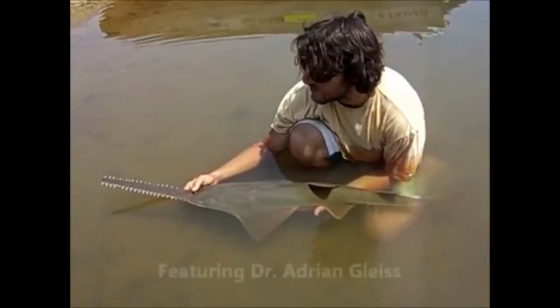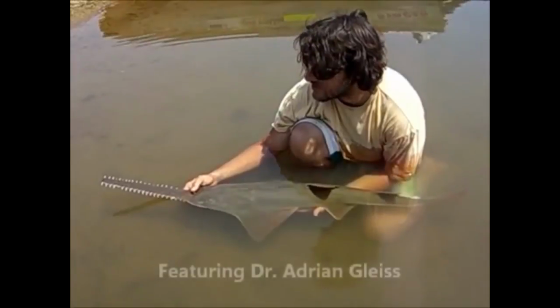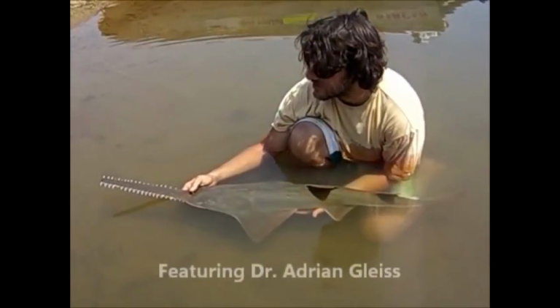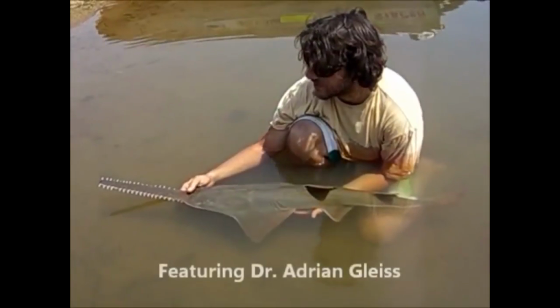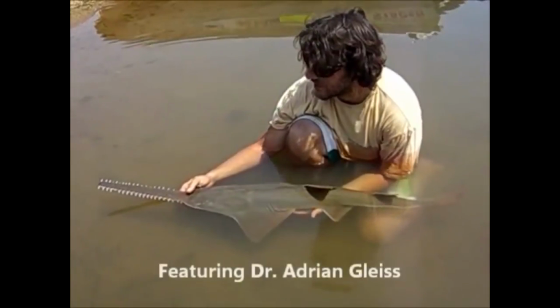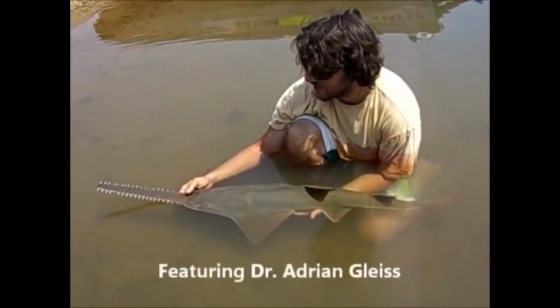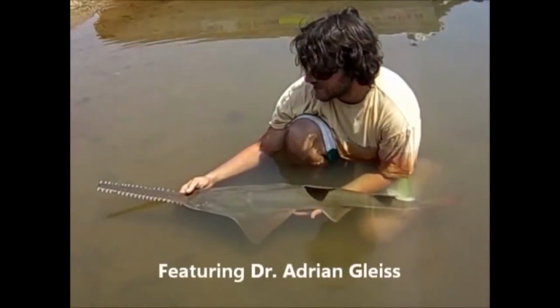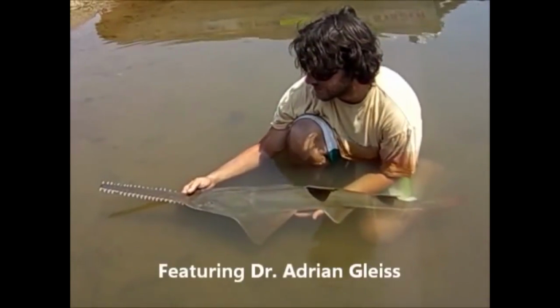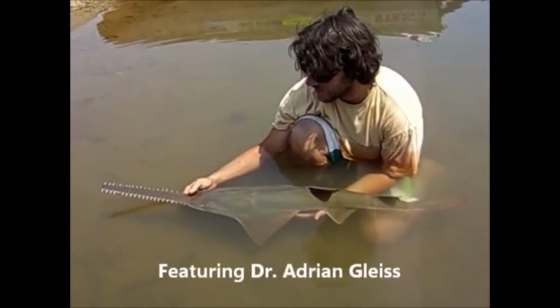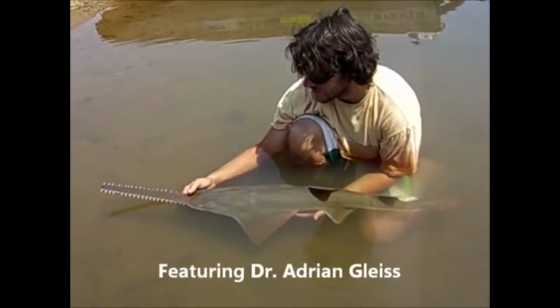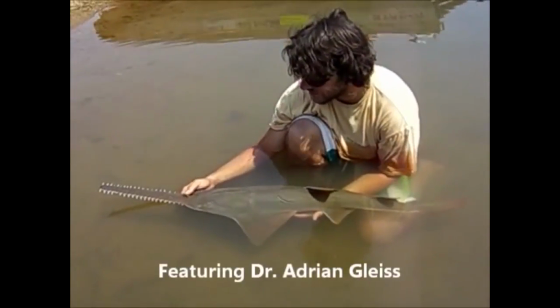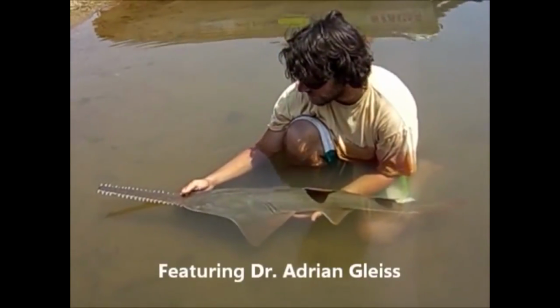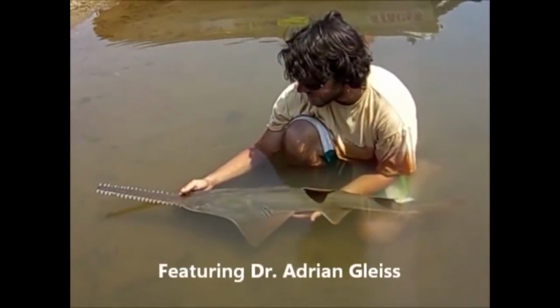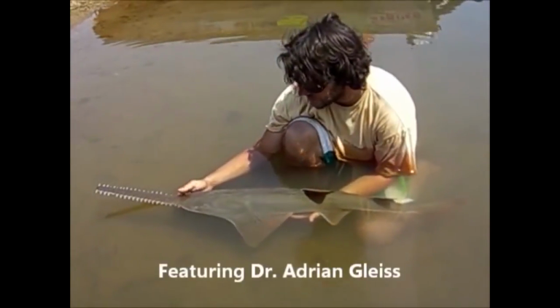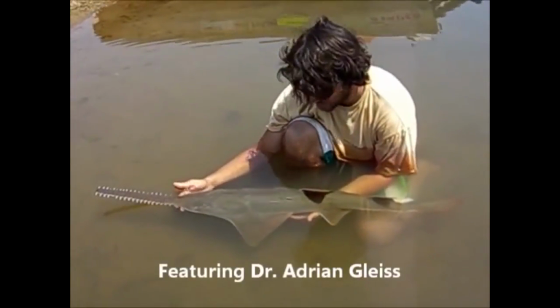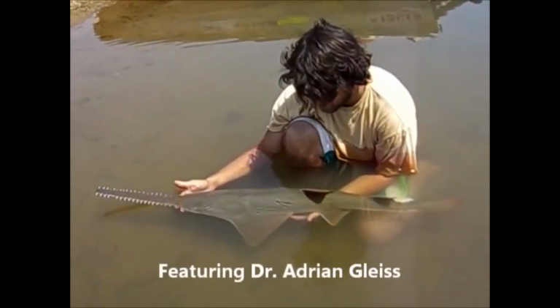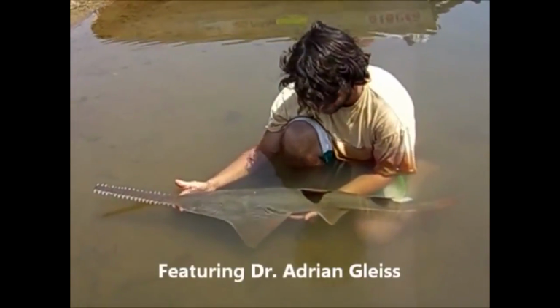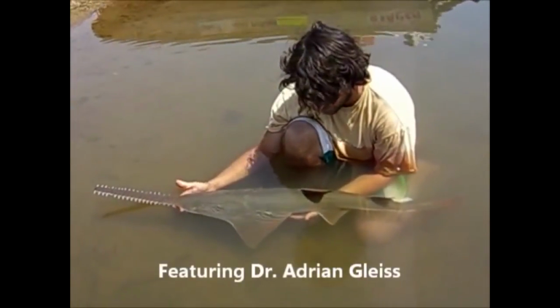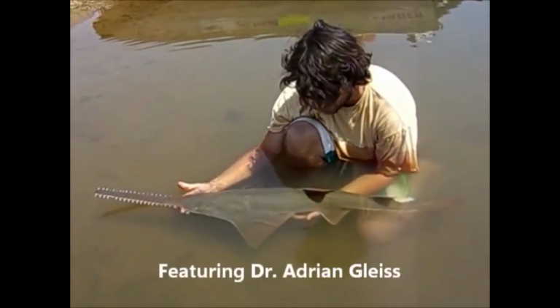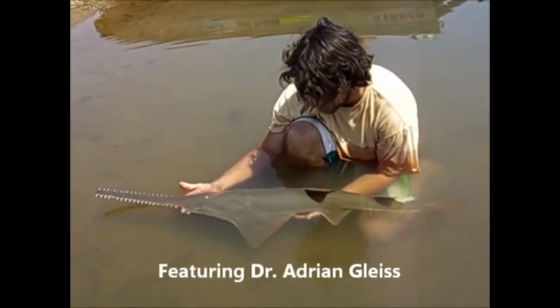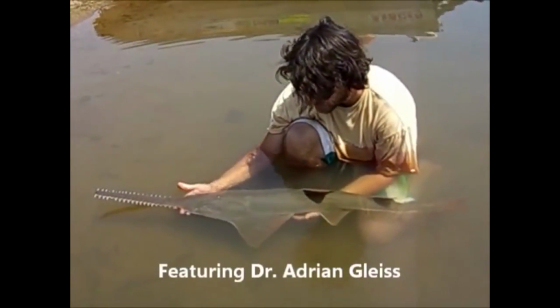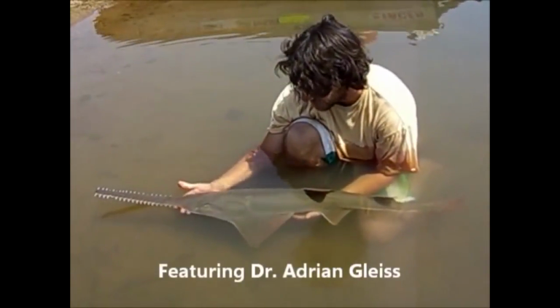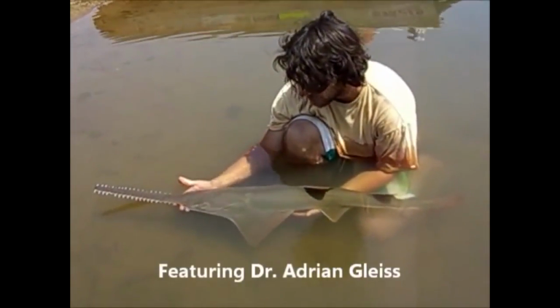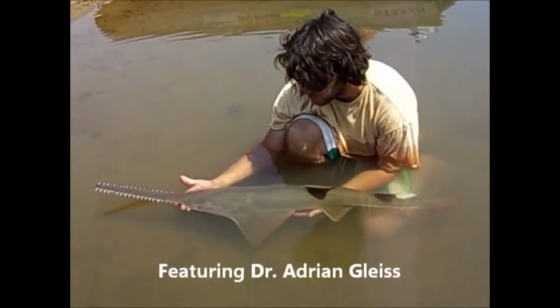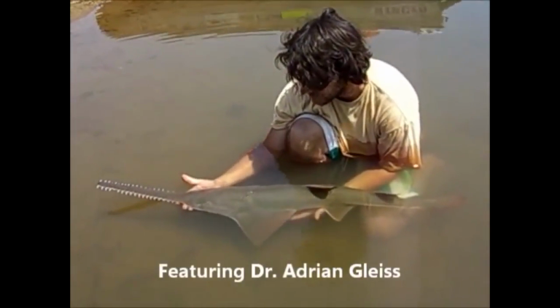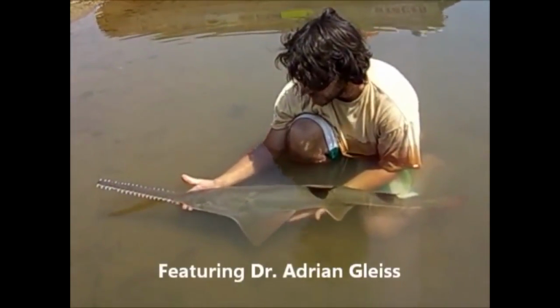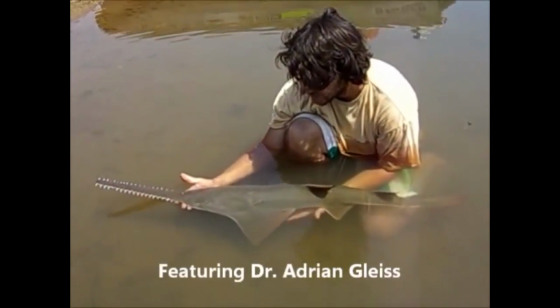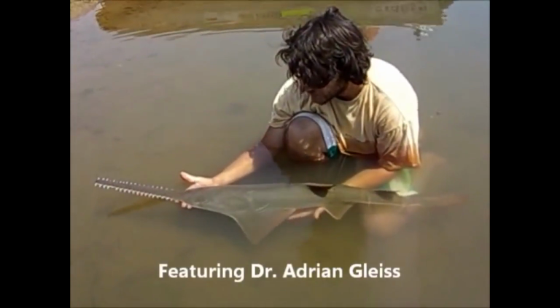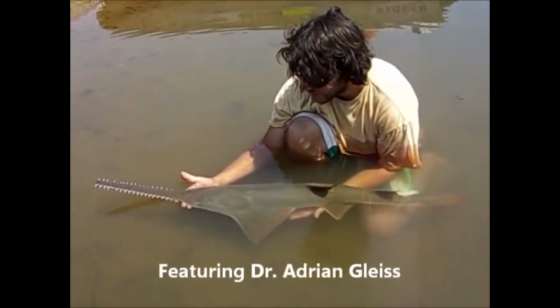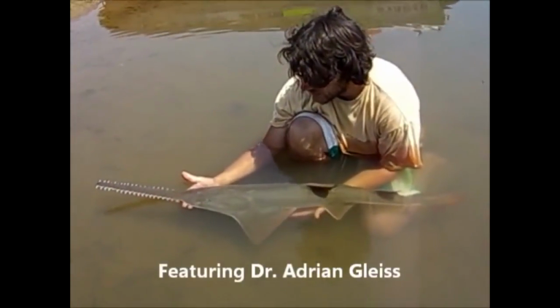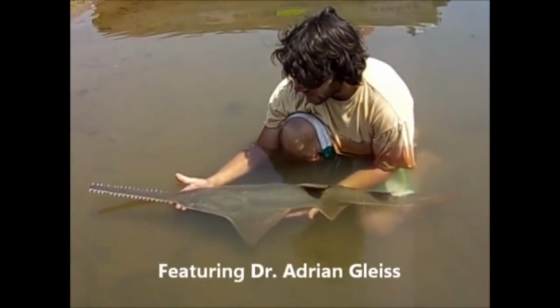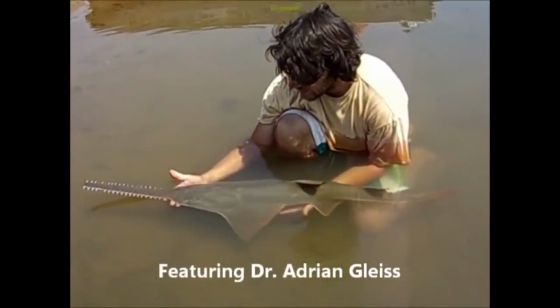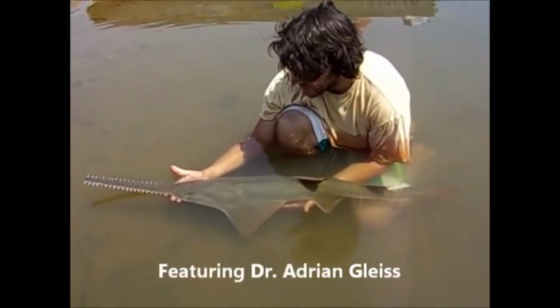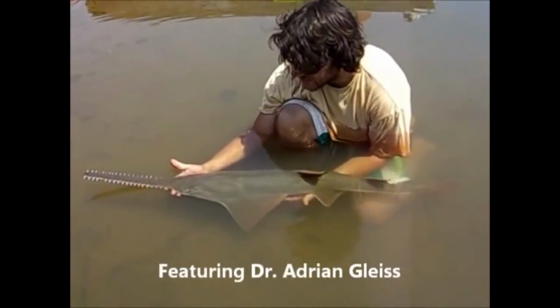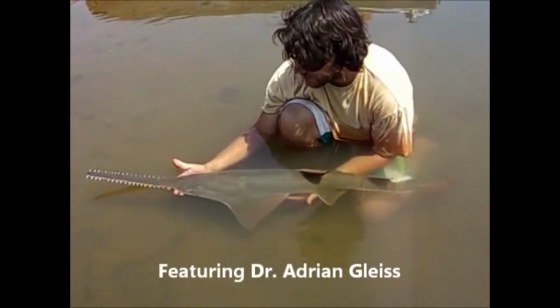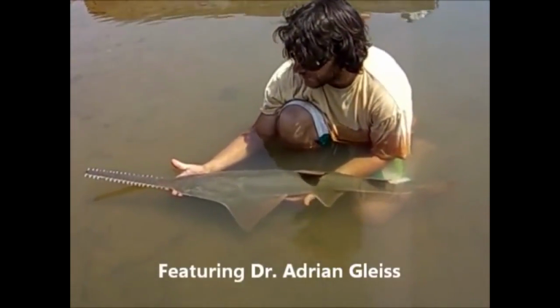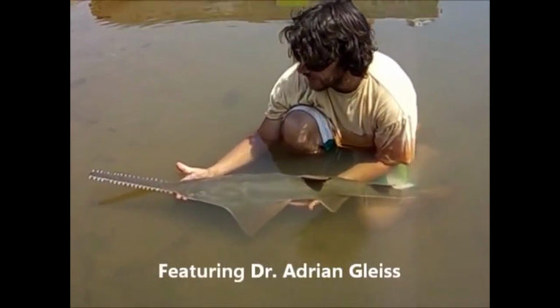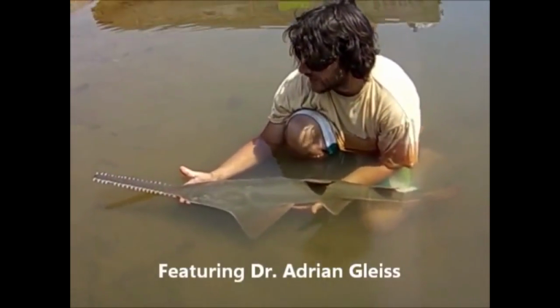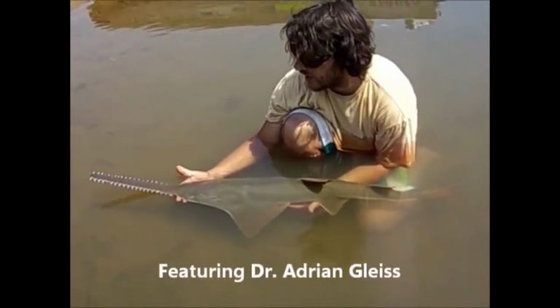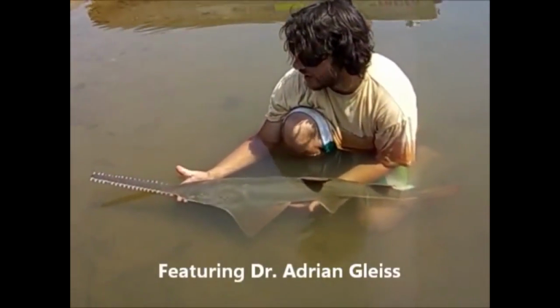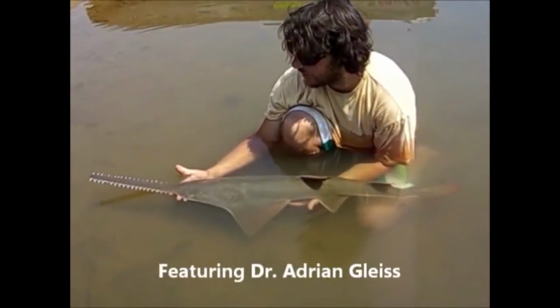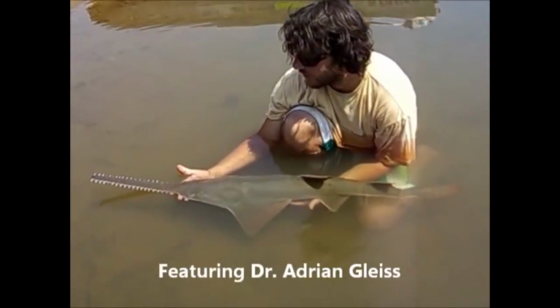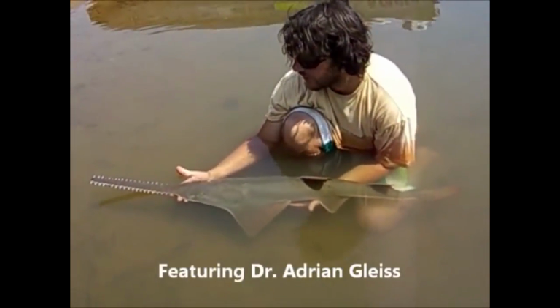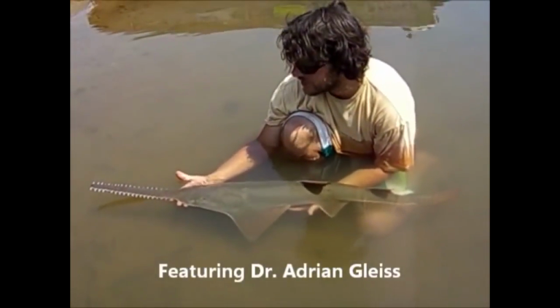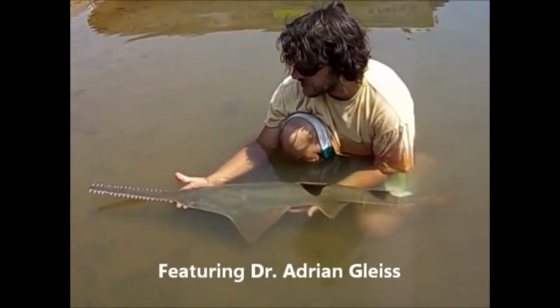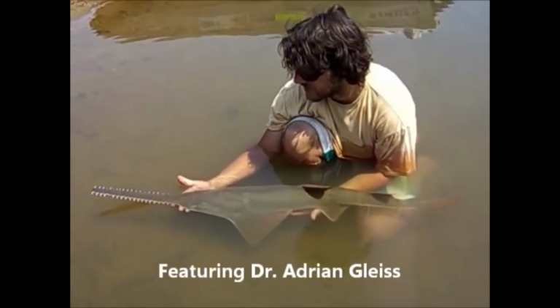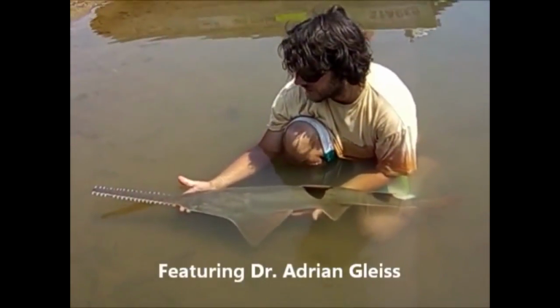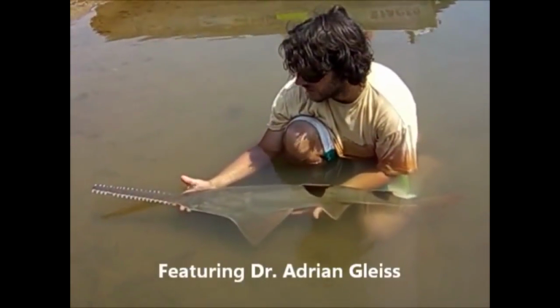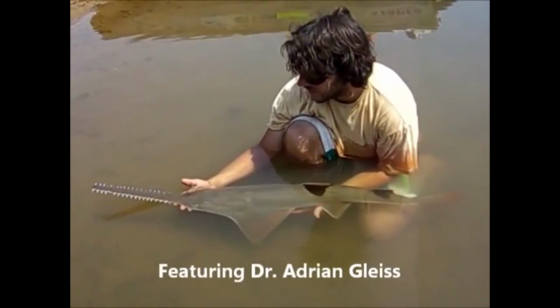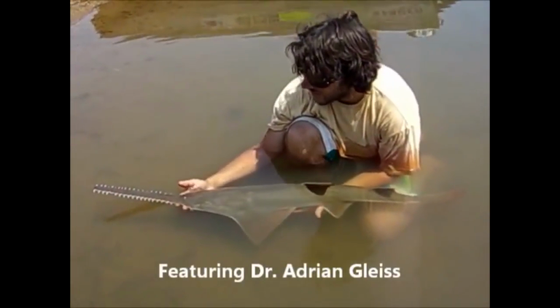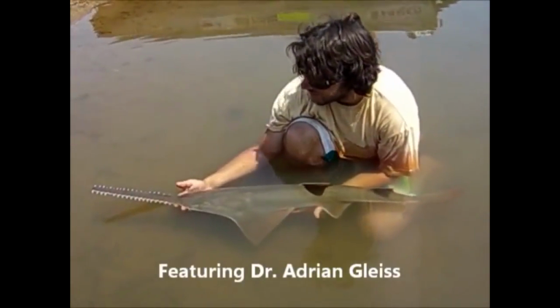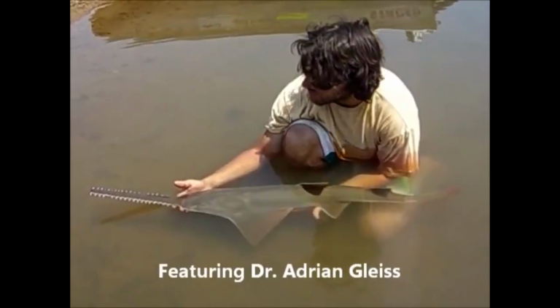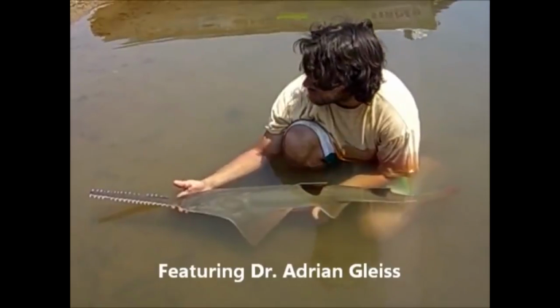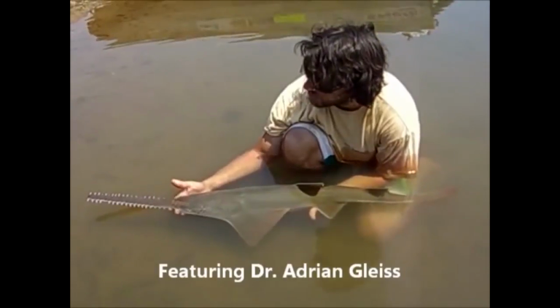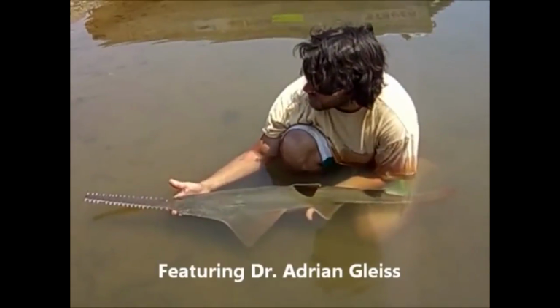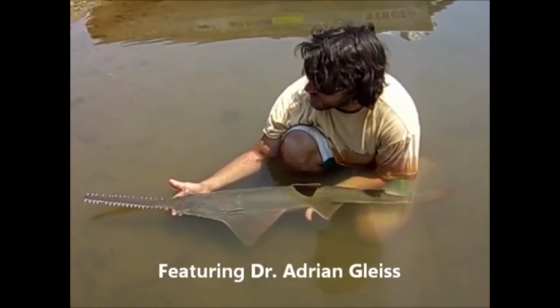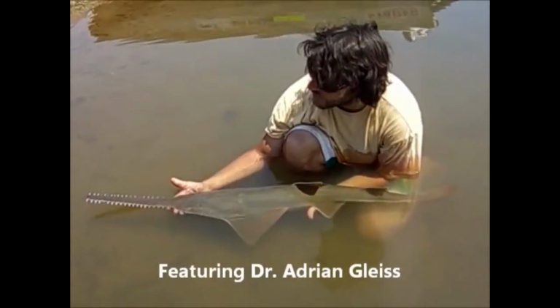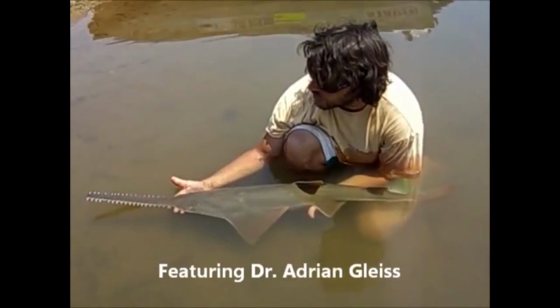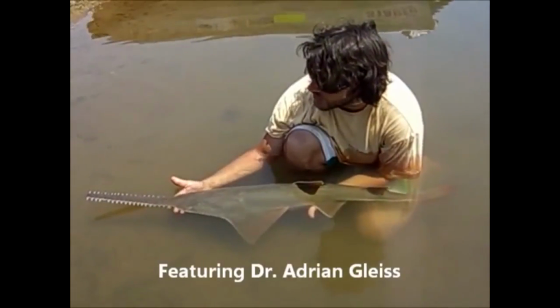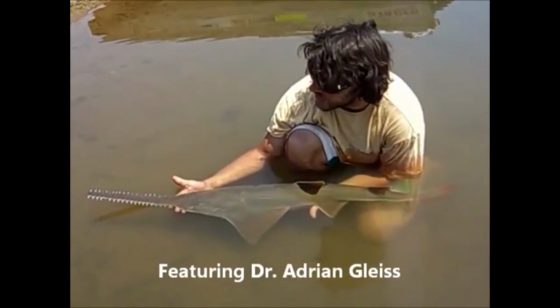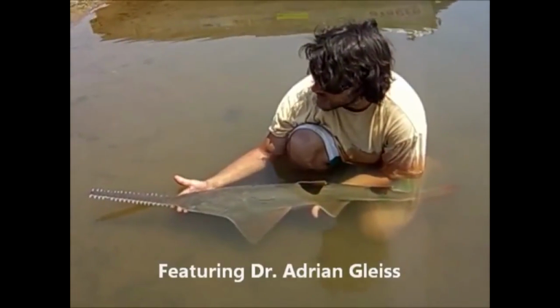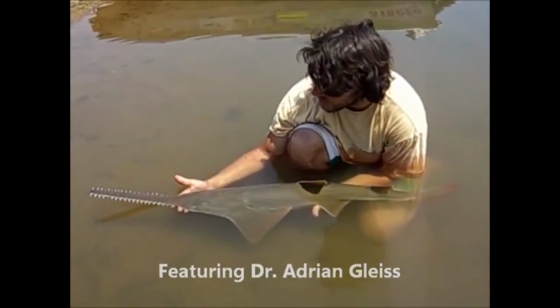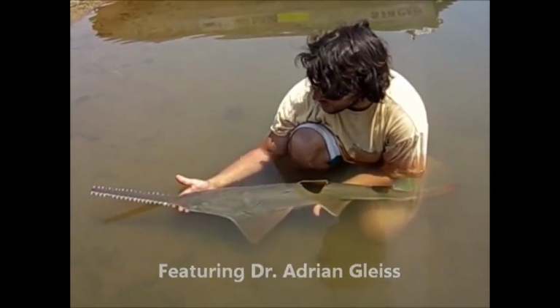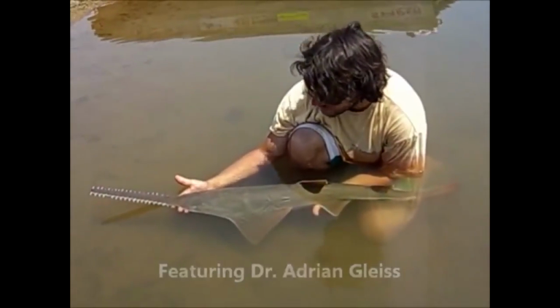We've just caught a freshwater sawfish, Pristis microdon. This is probably an animal that's just over one year old.